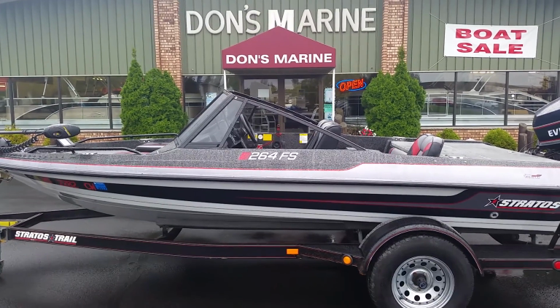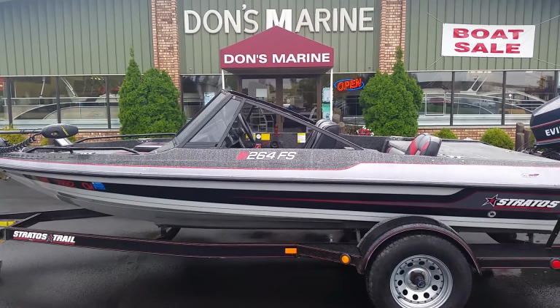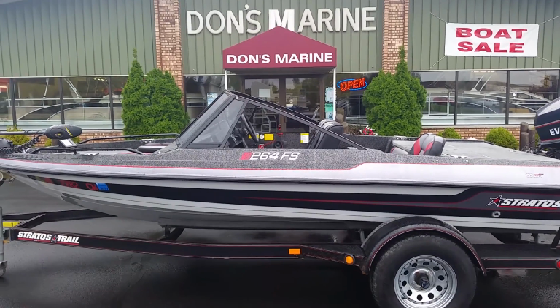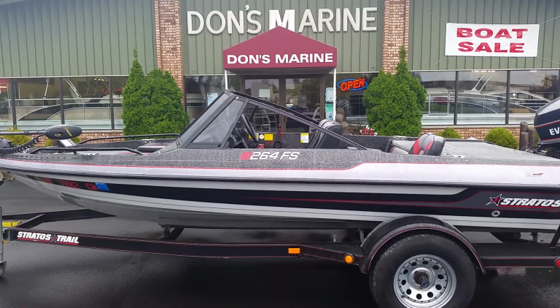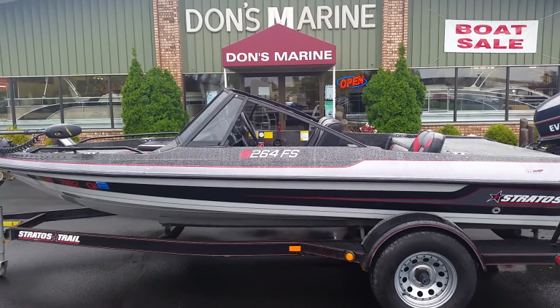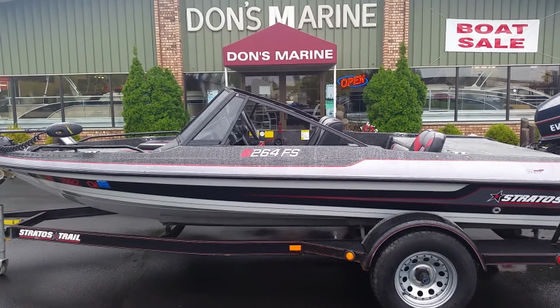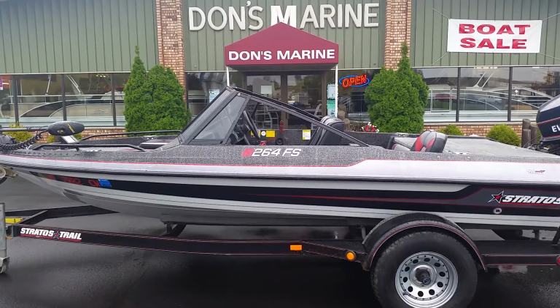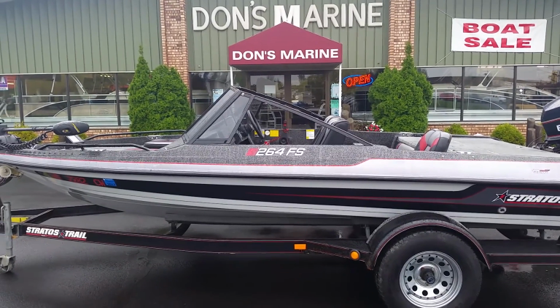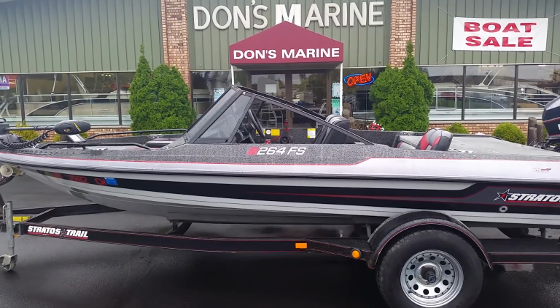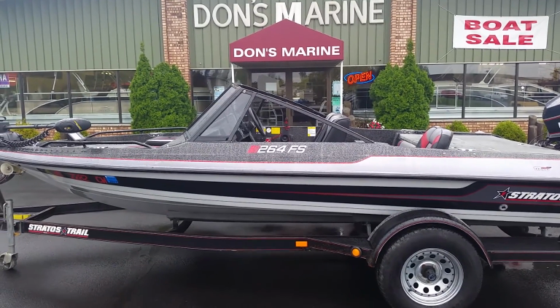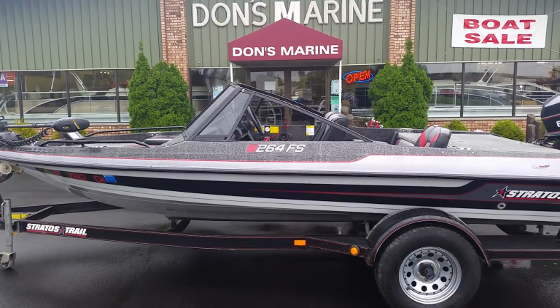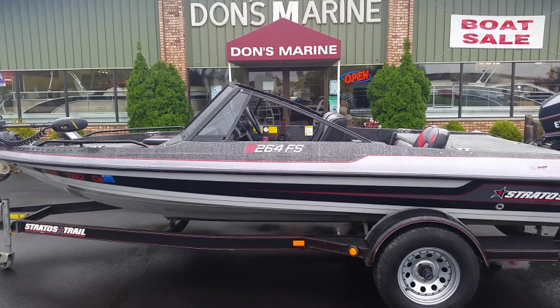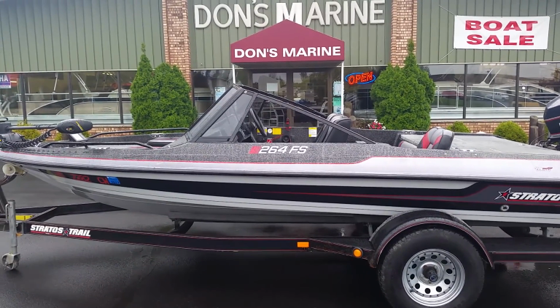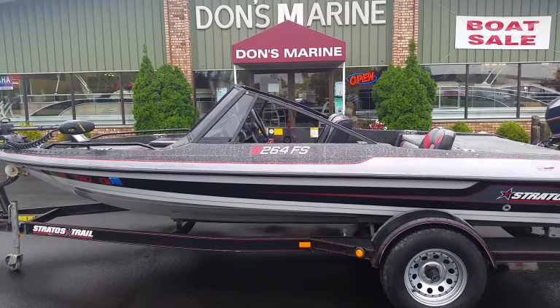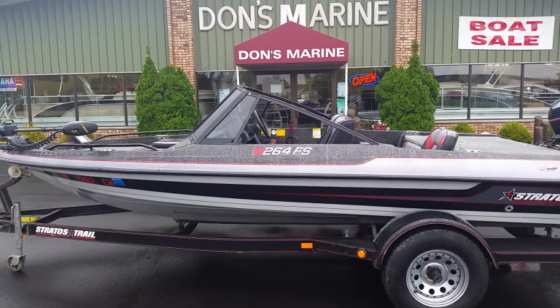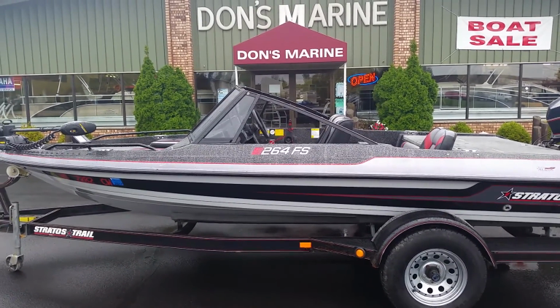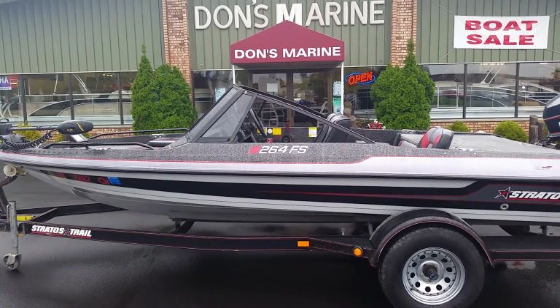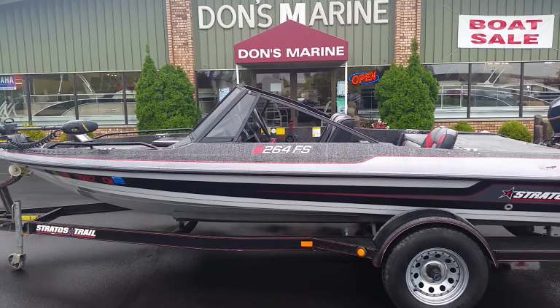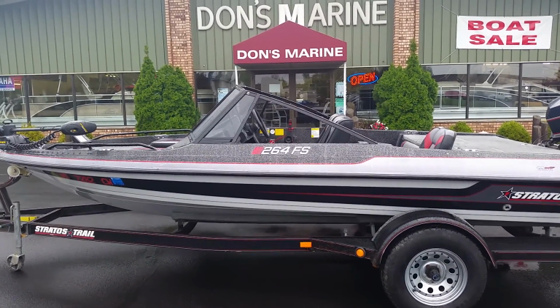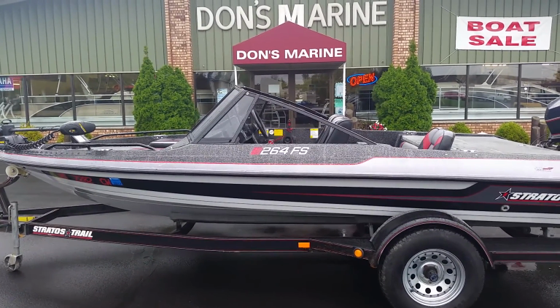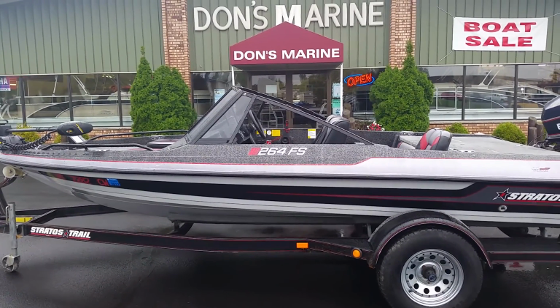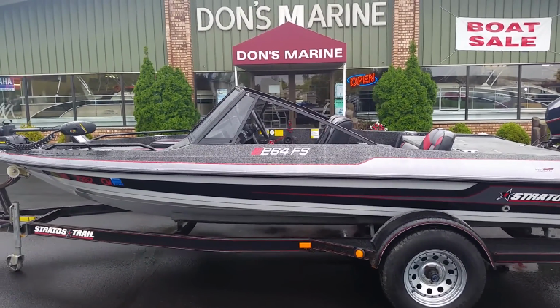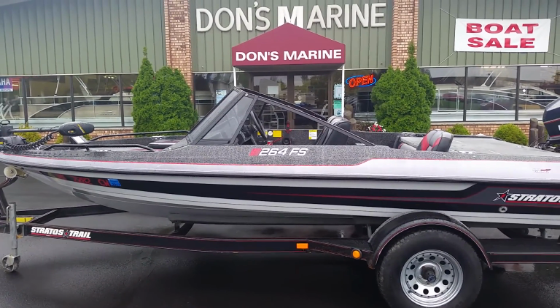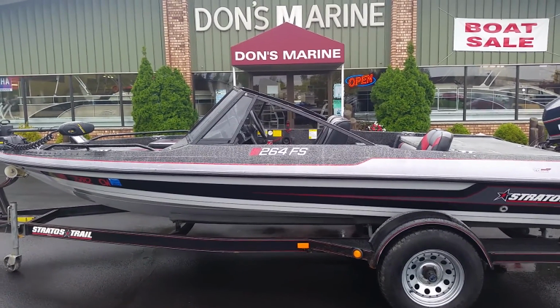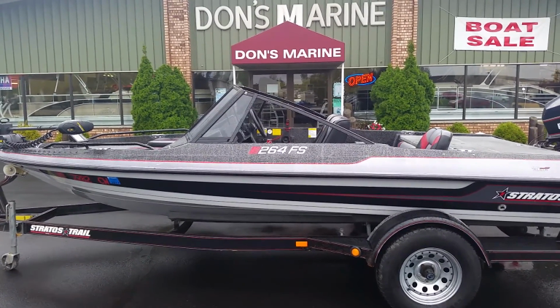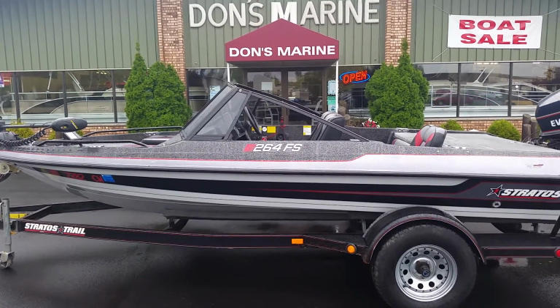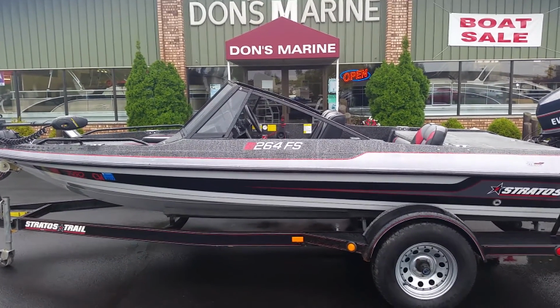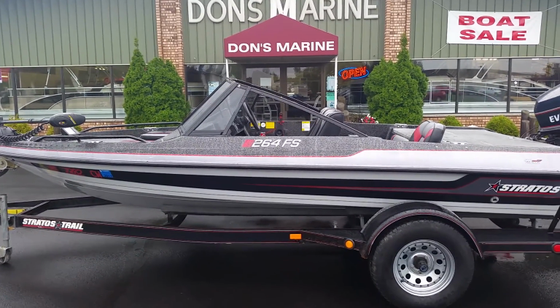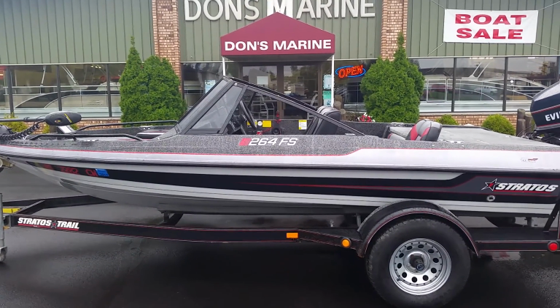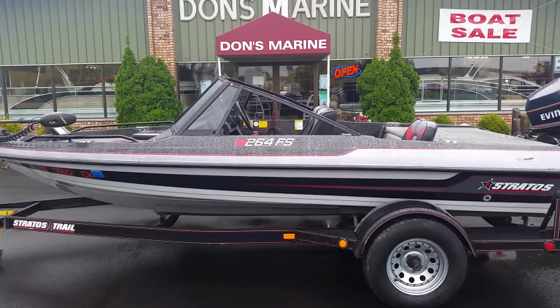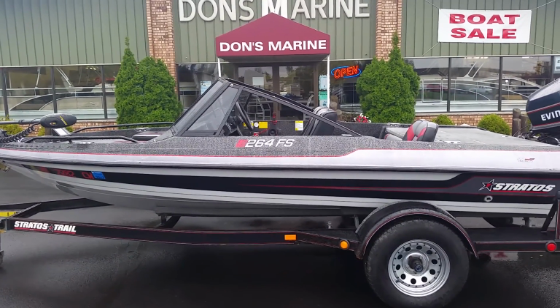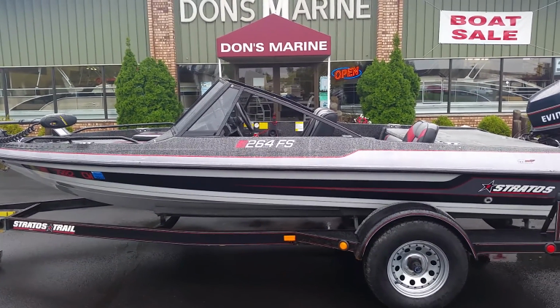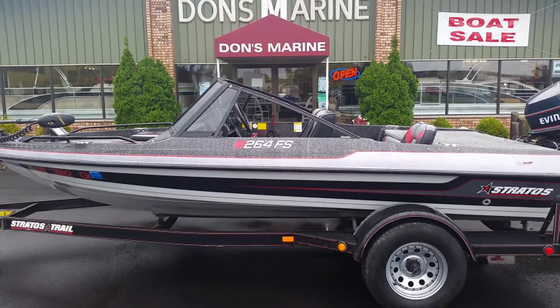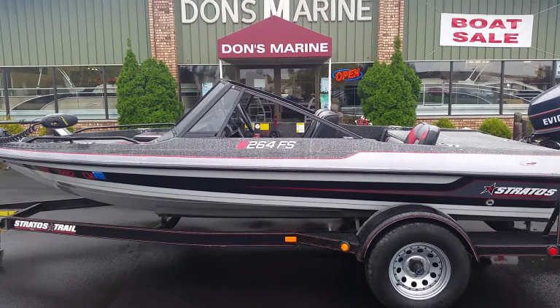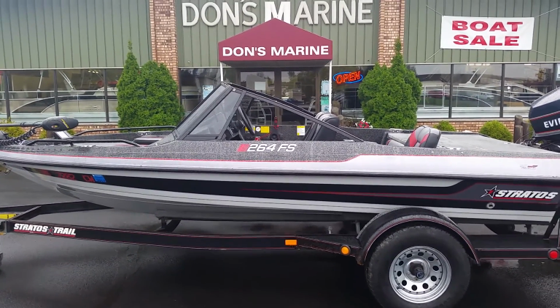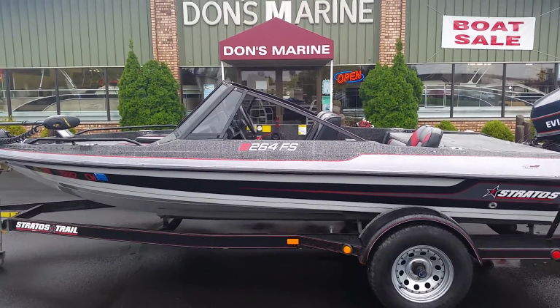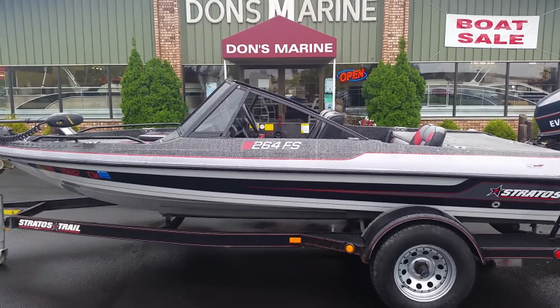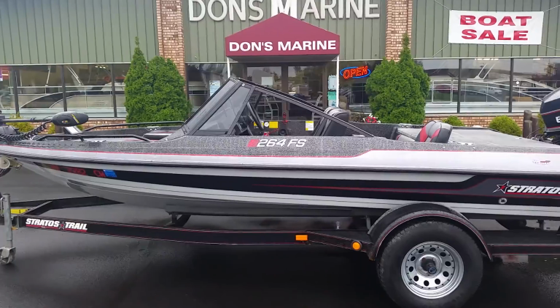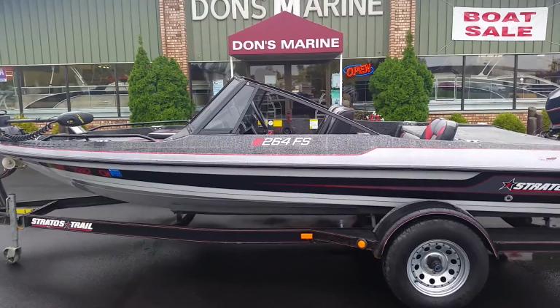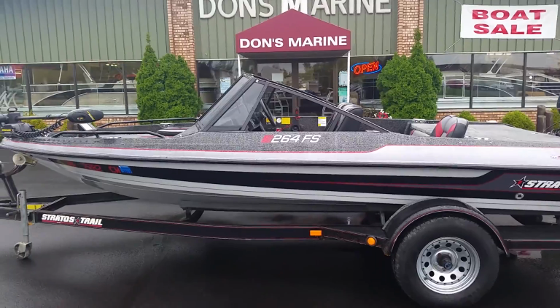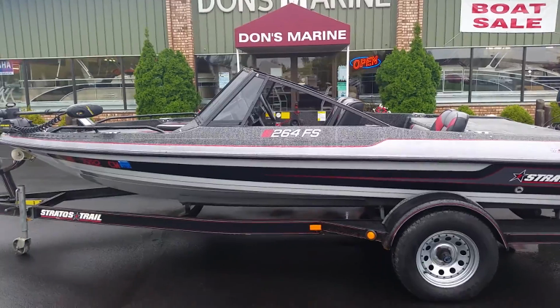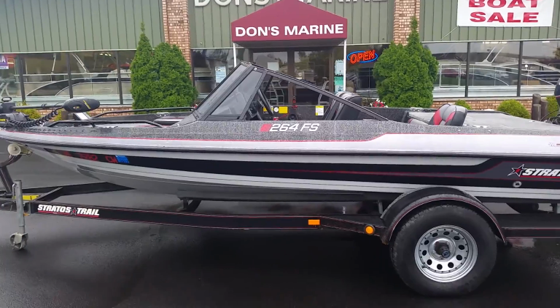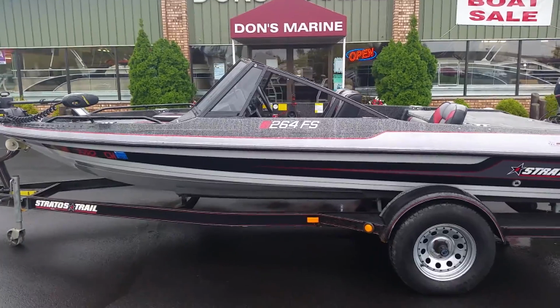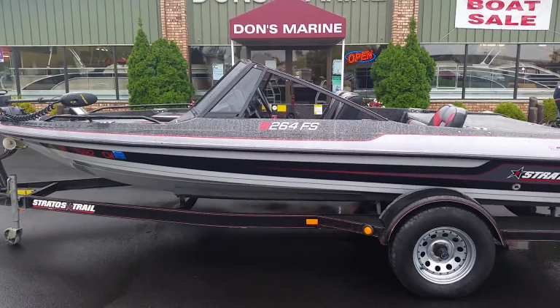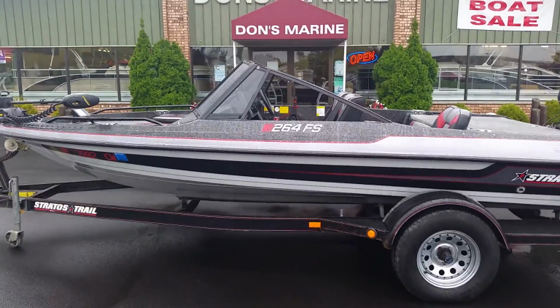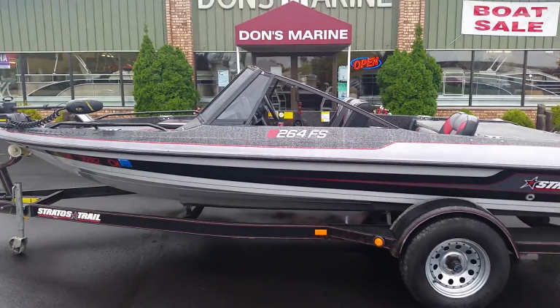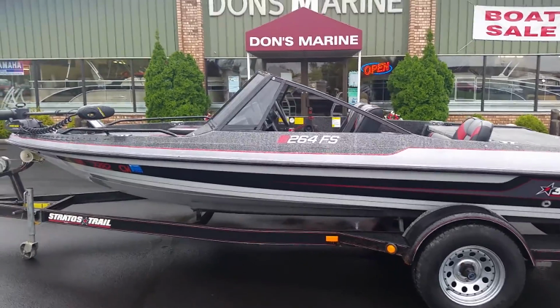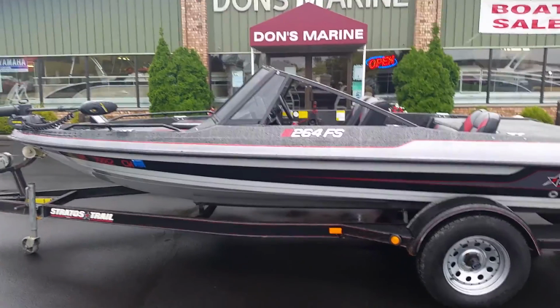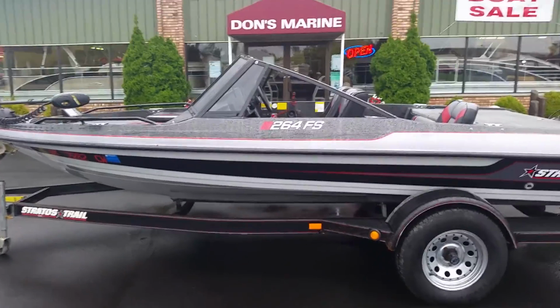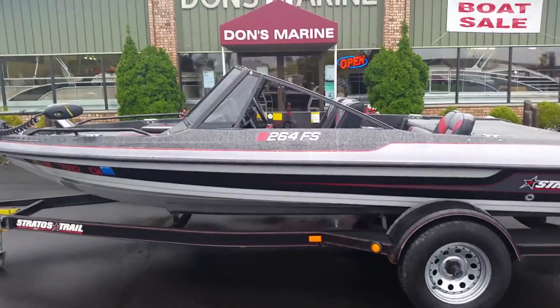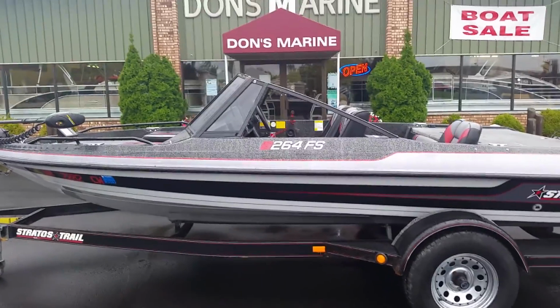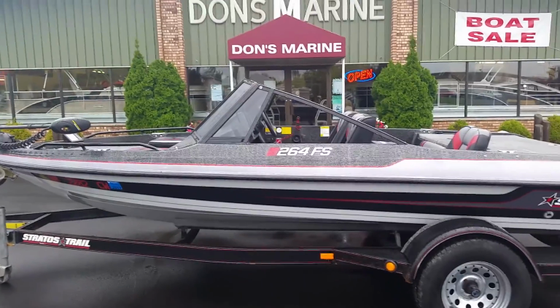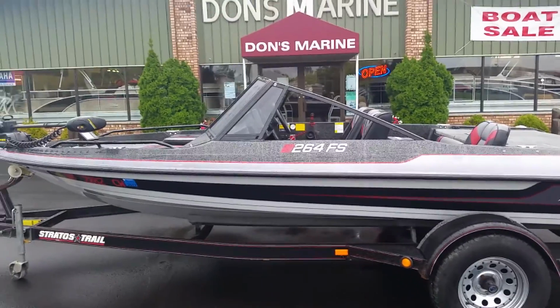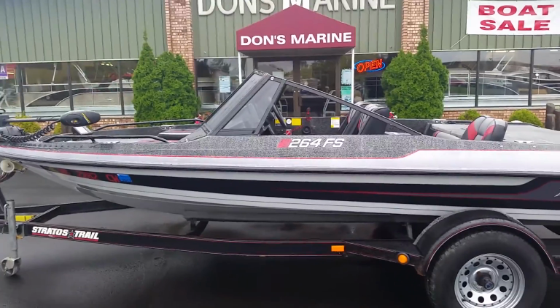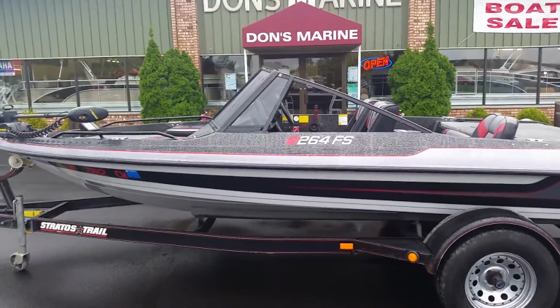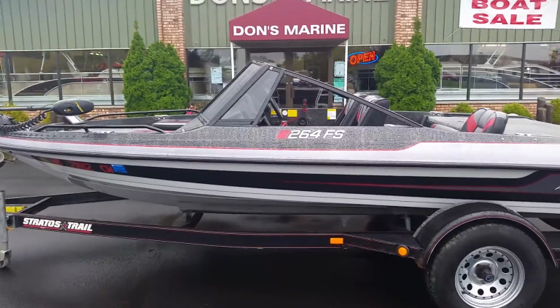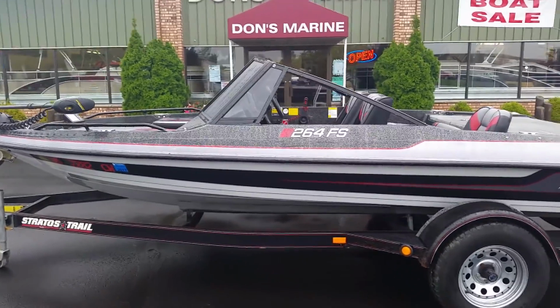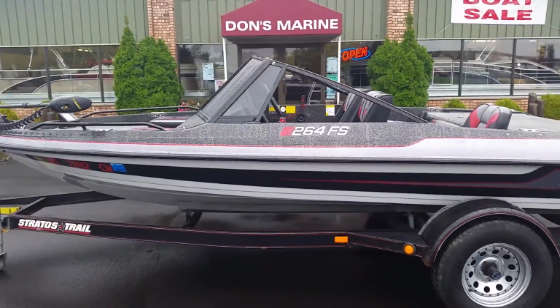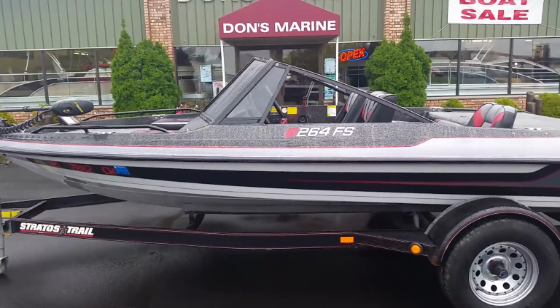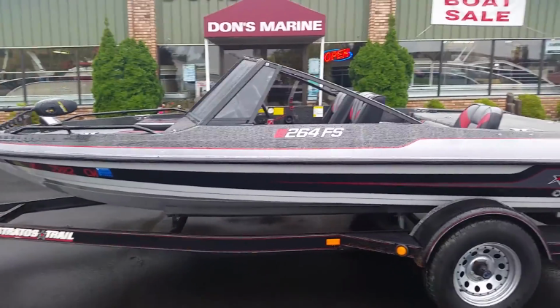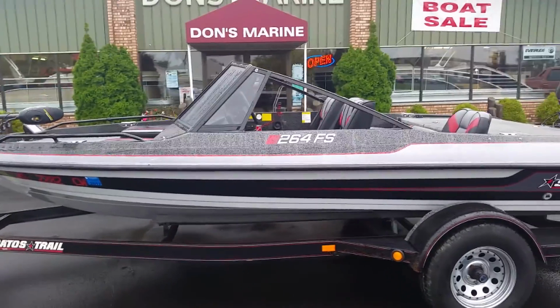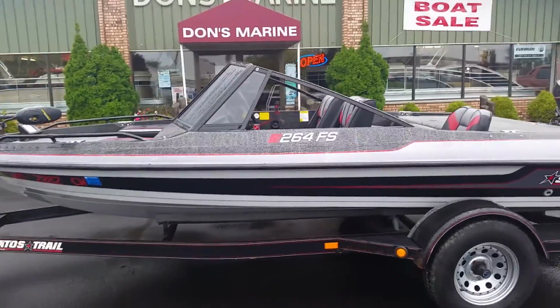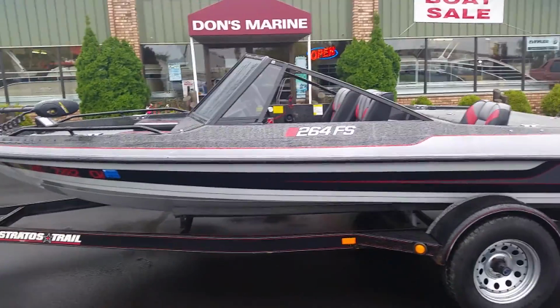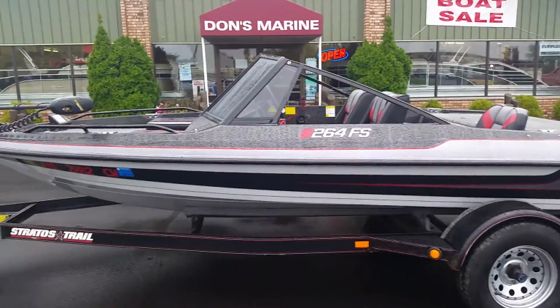Welcome to donsmarine.com. Today we'll be viewing a 1992 Stratos 264 FS.